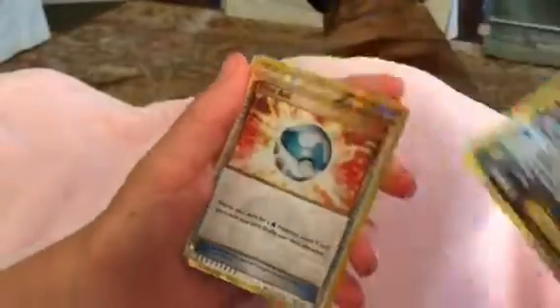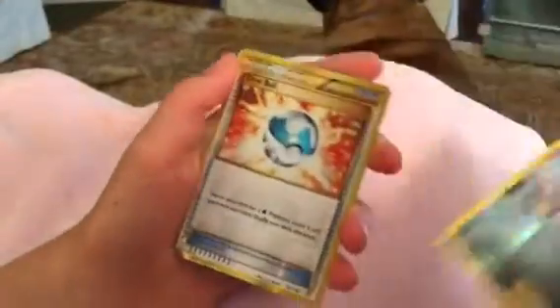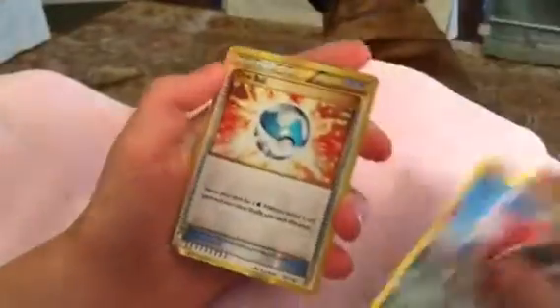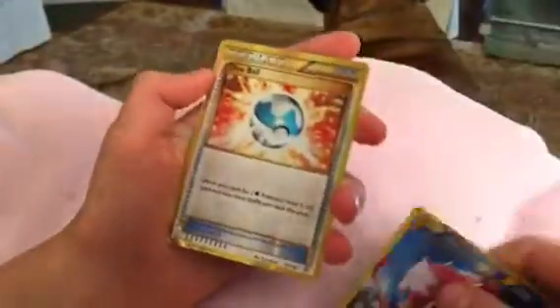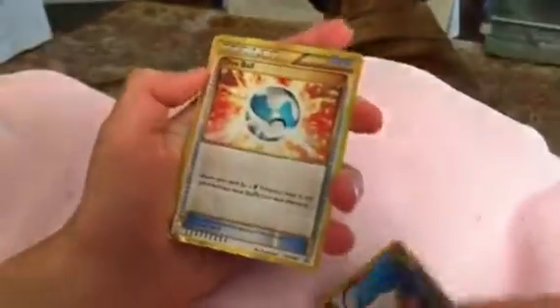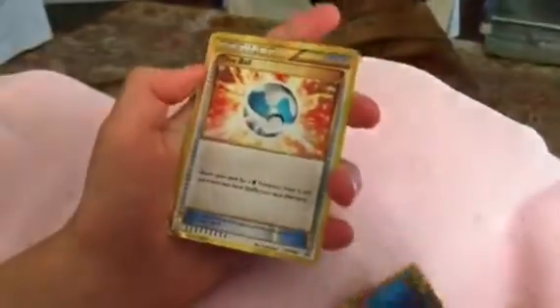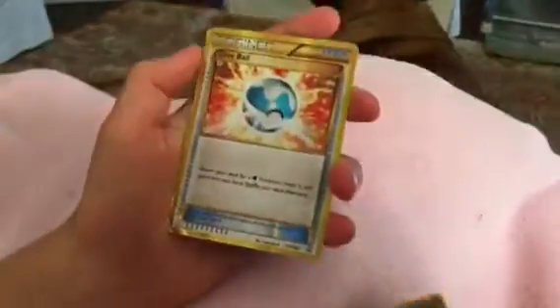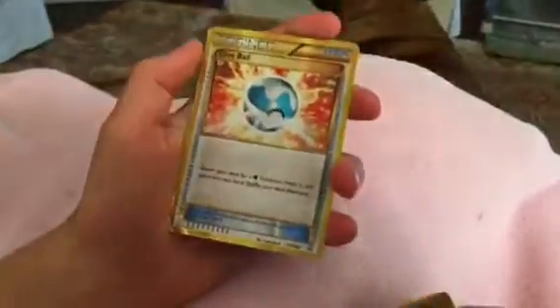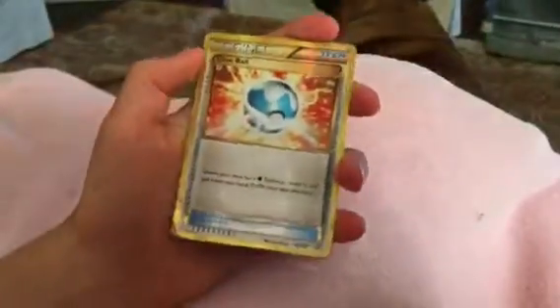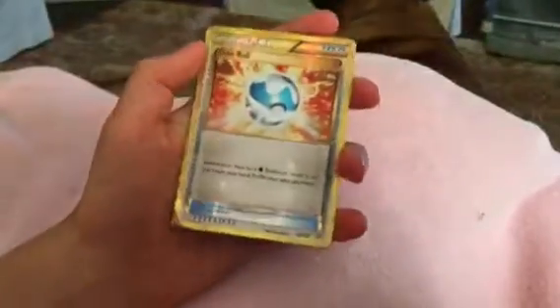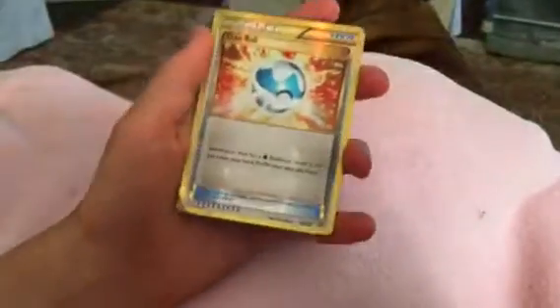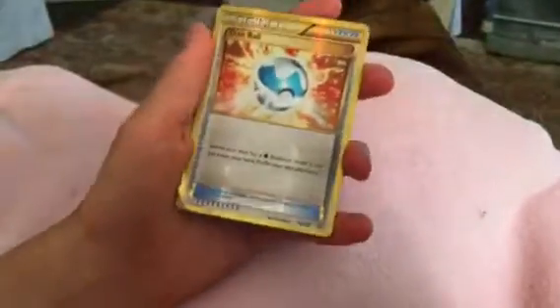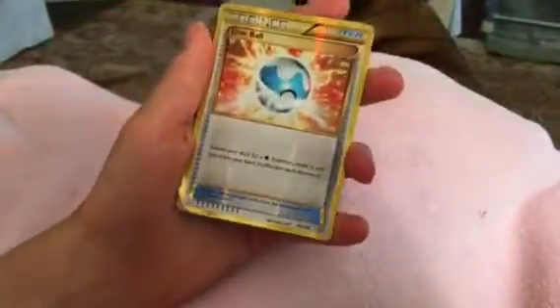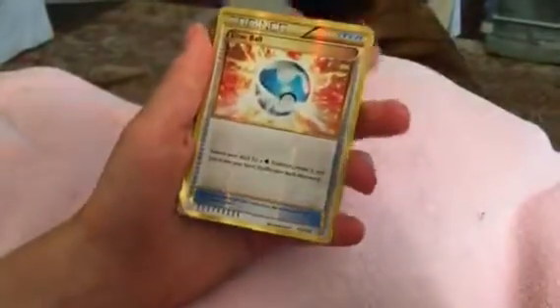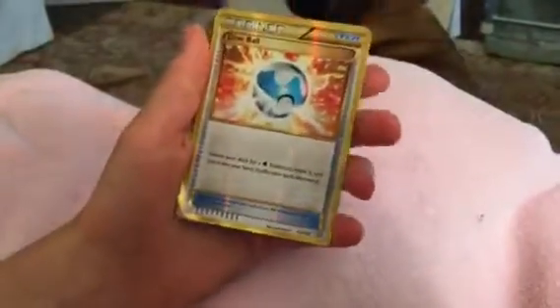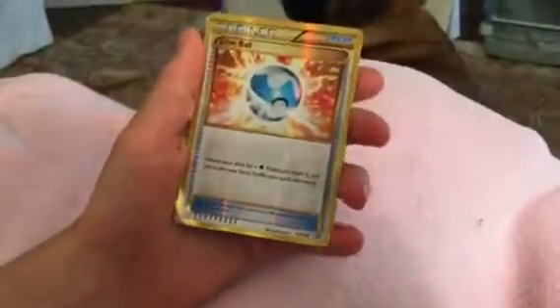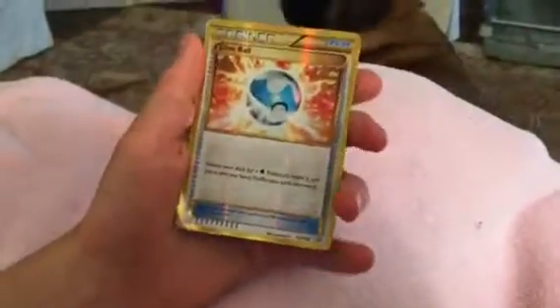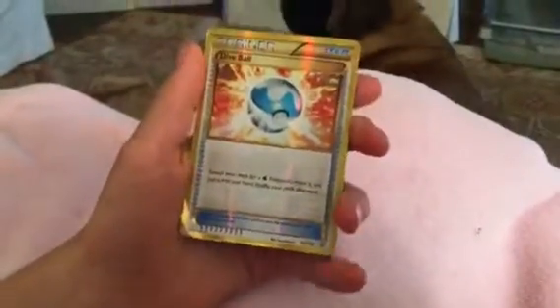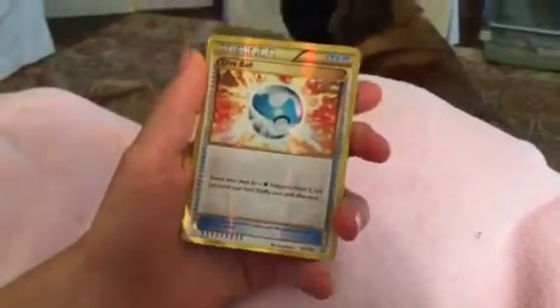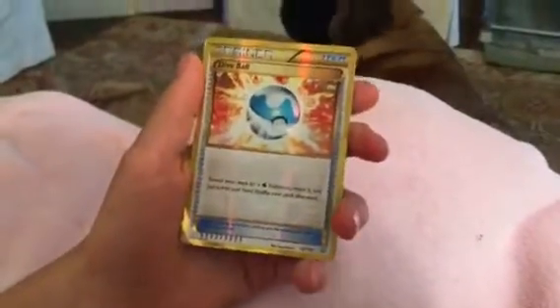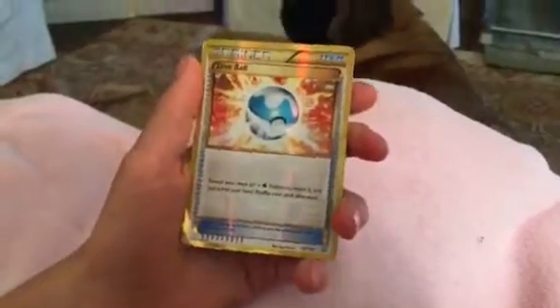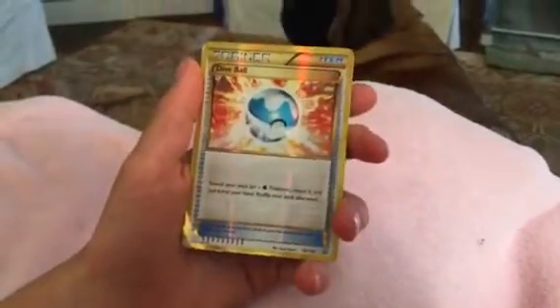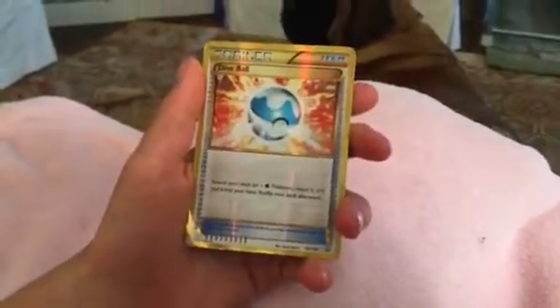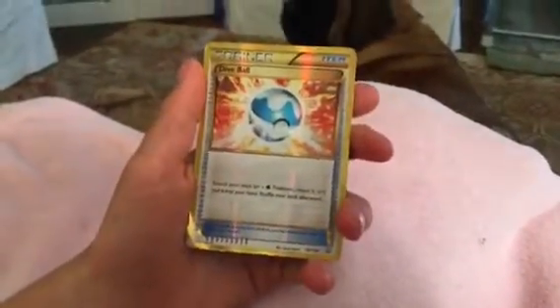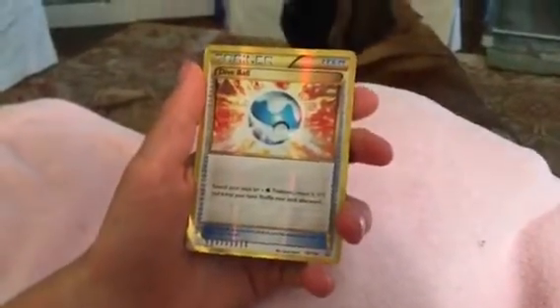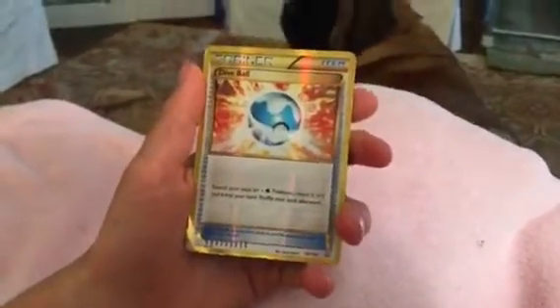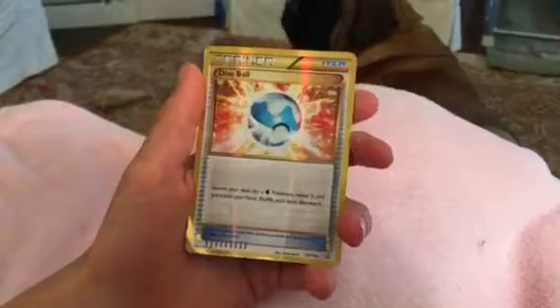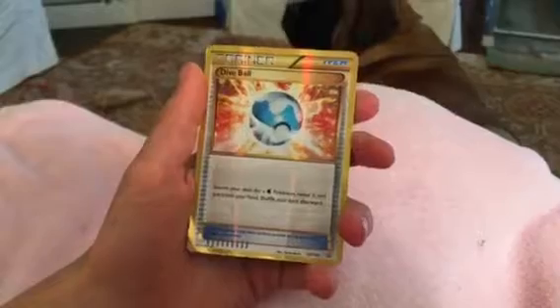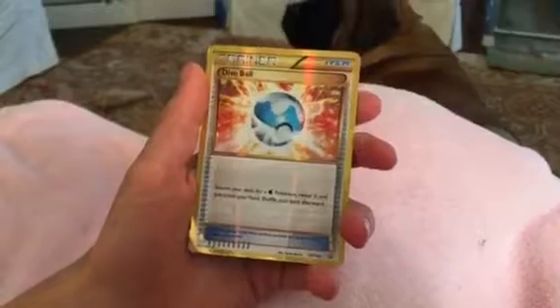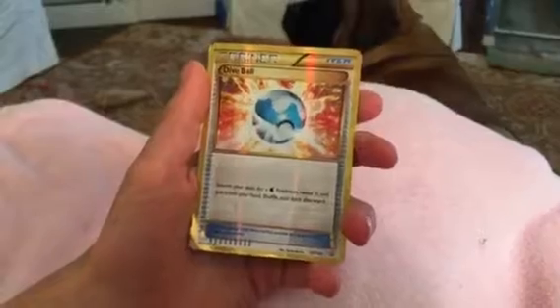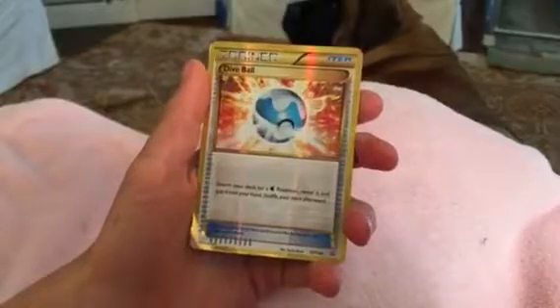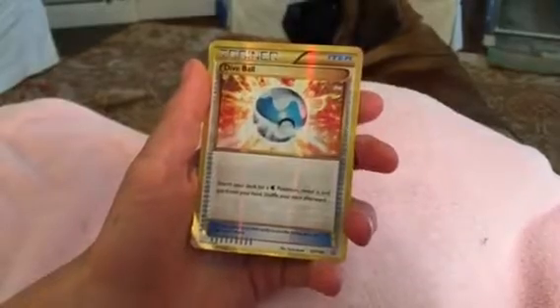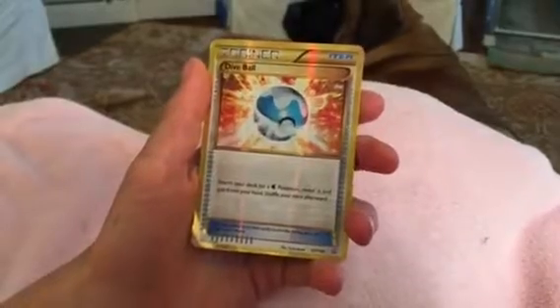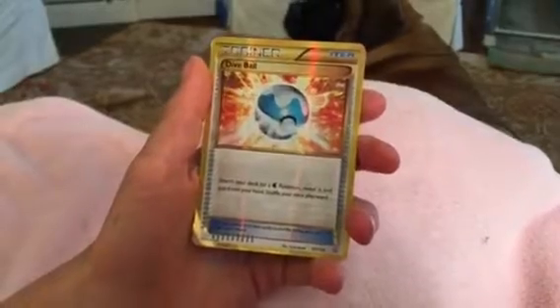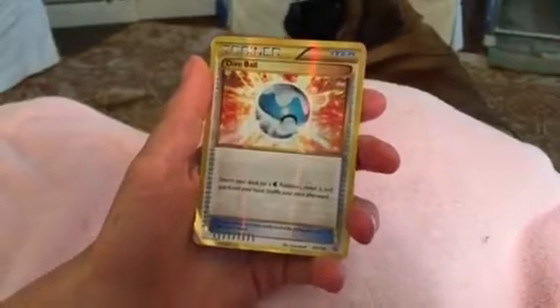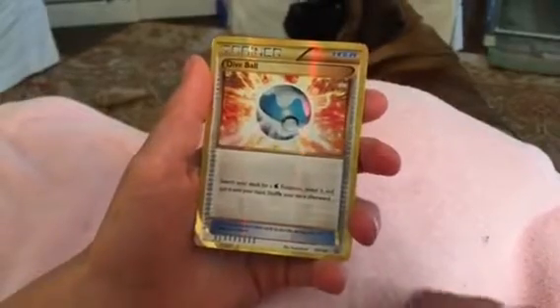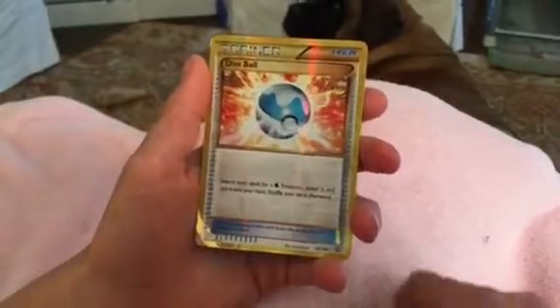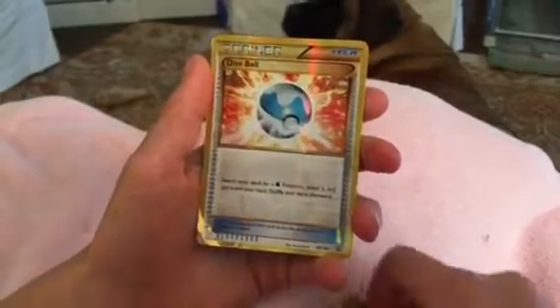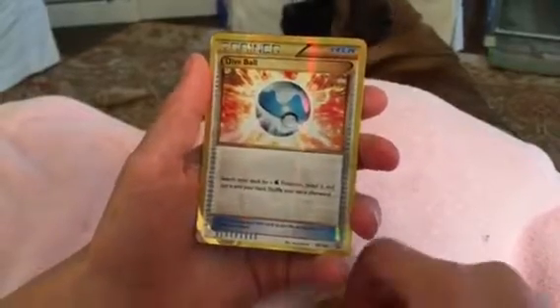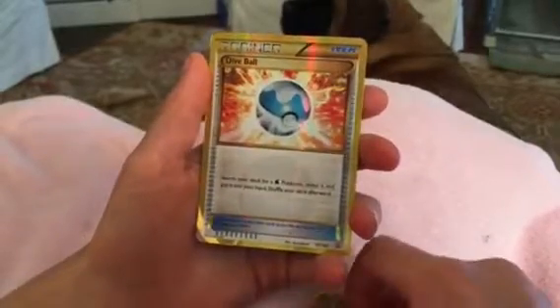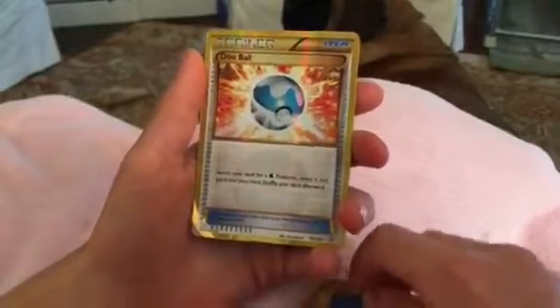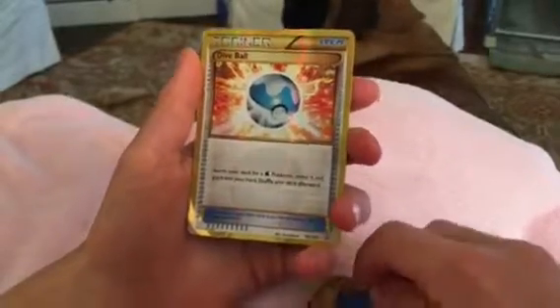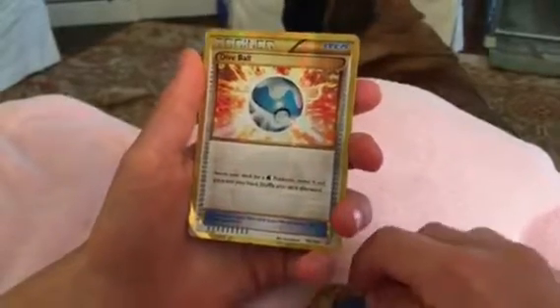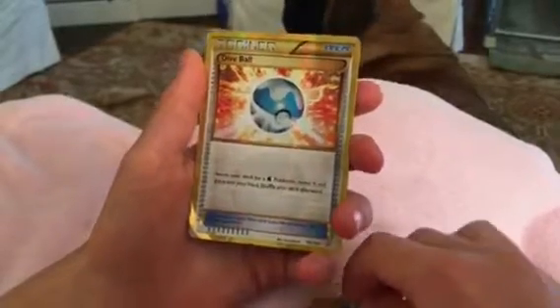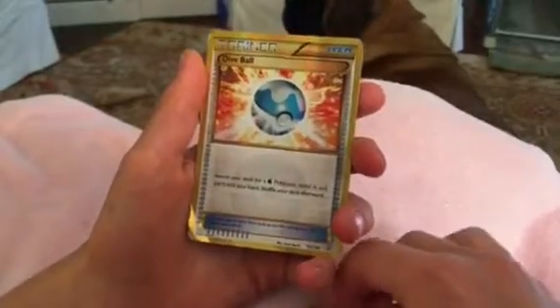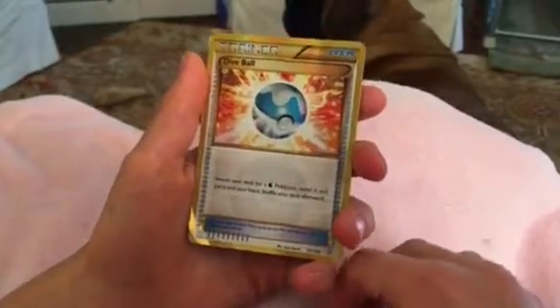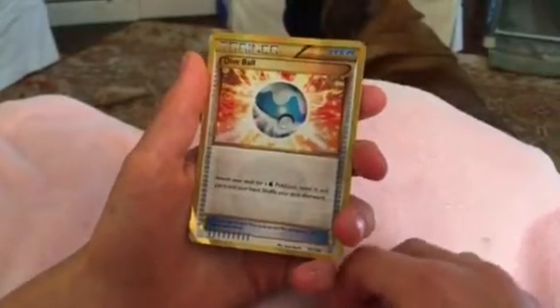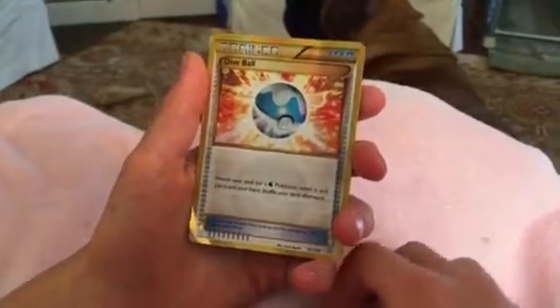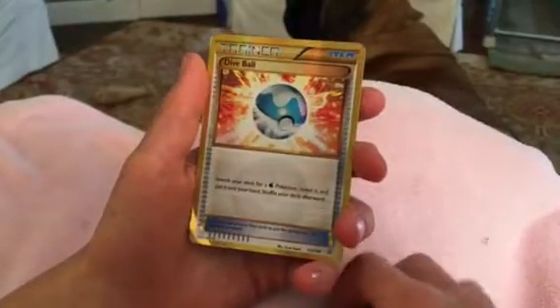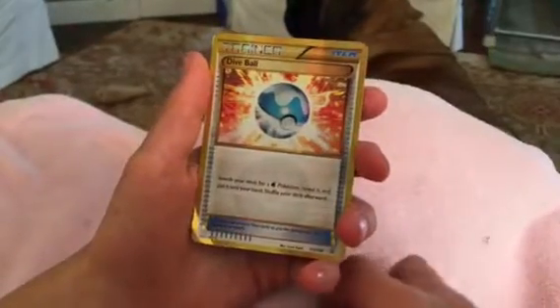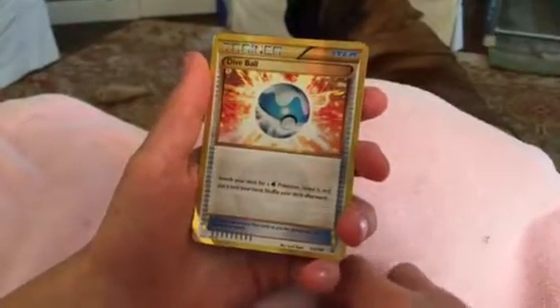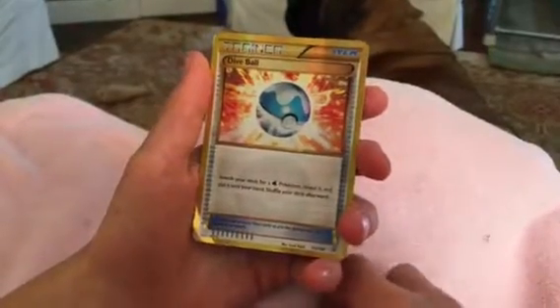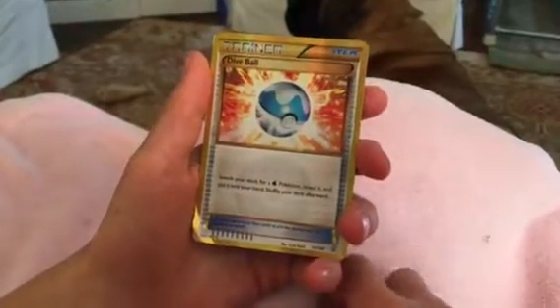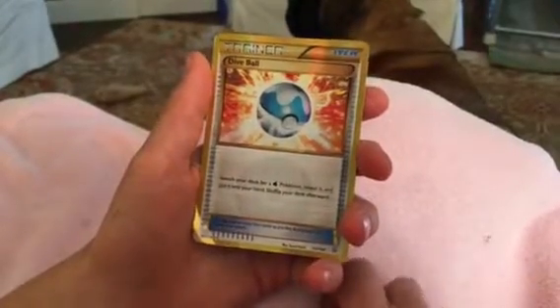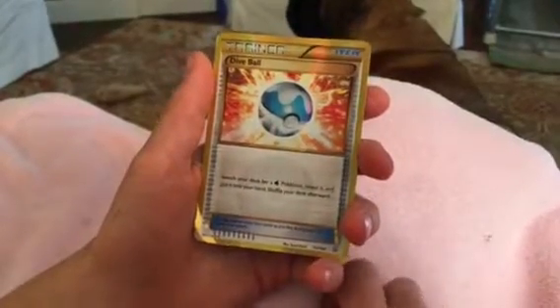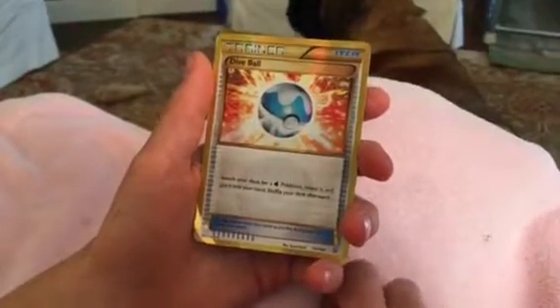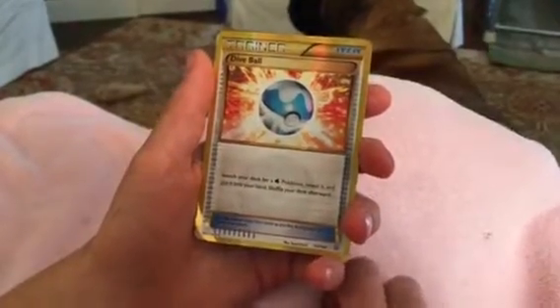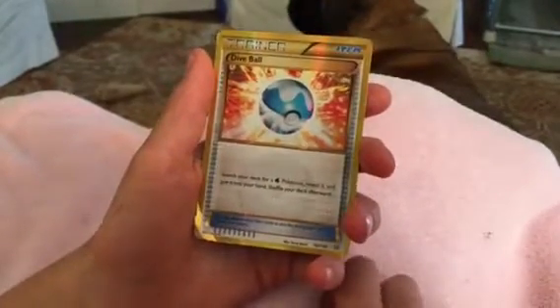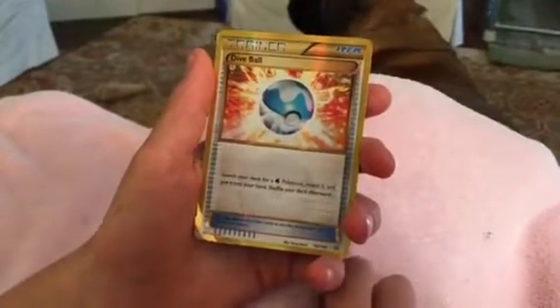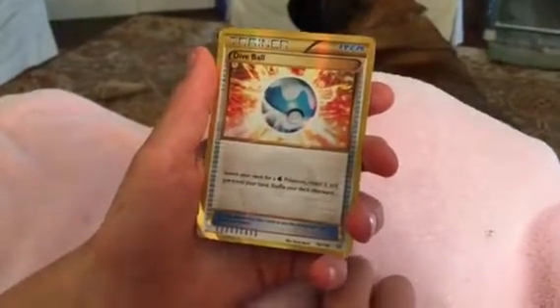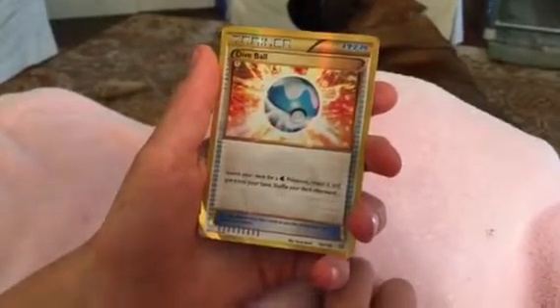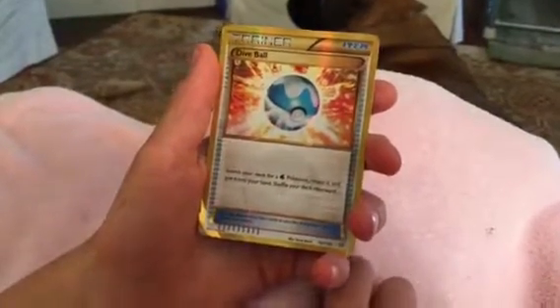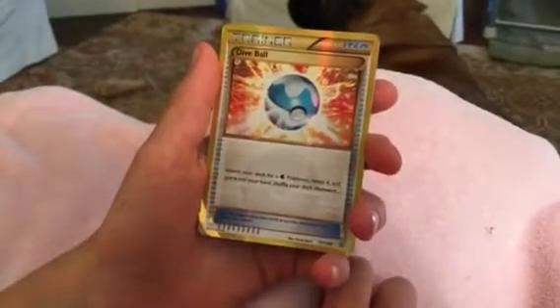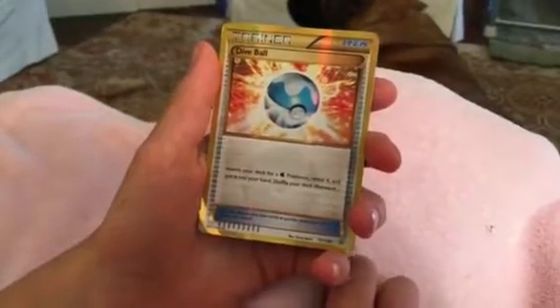And last is Dive Ball, Secret Rare, 161 out of 160.